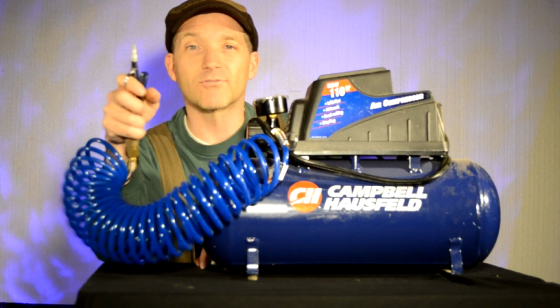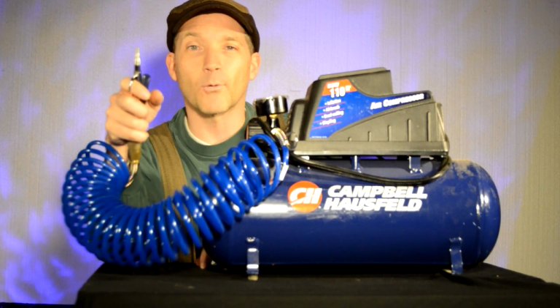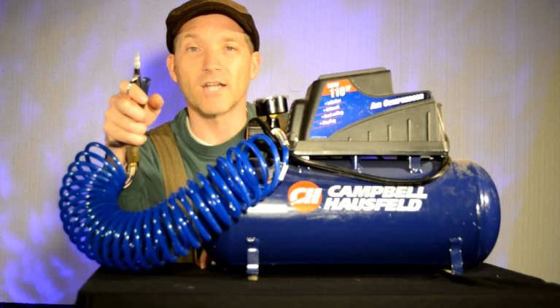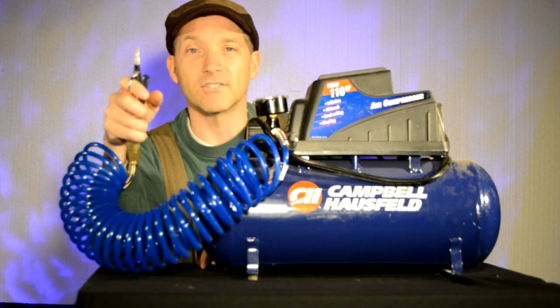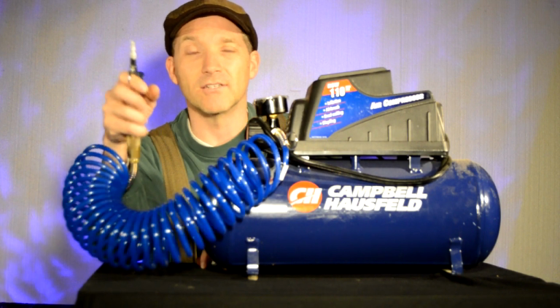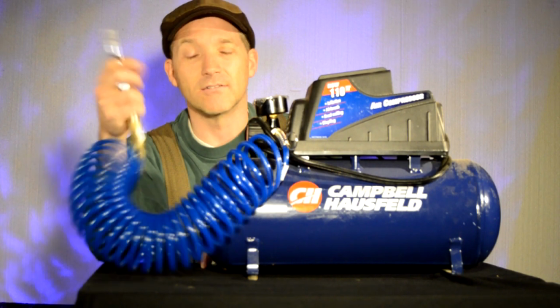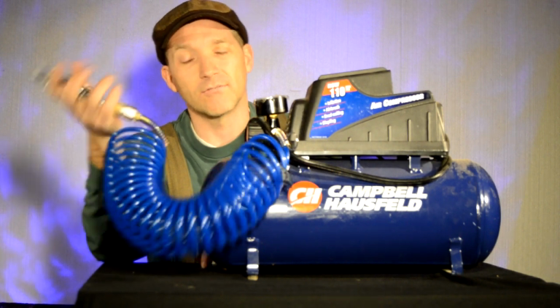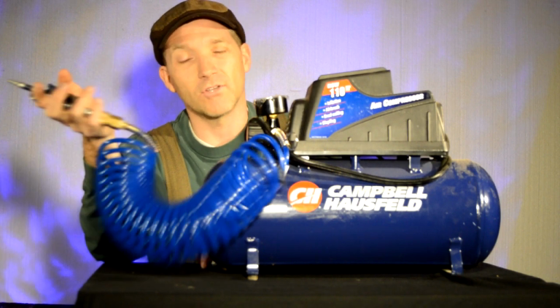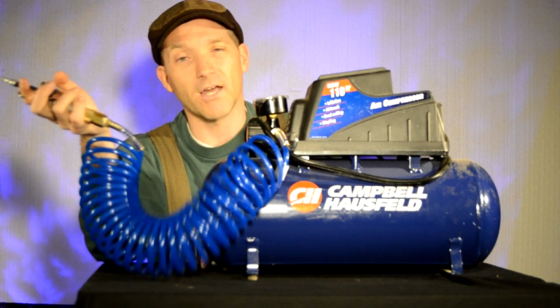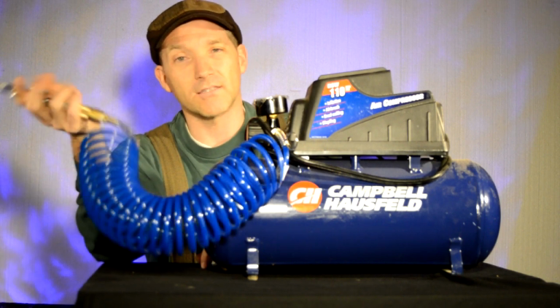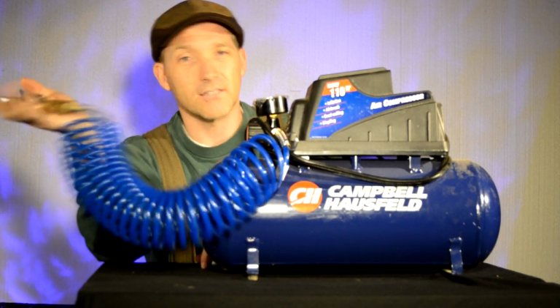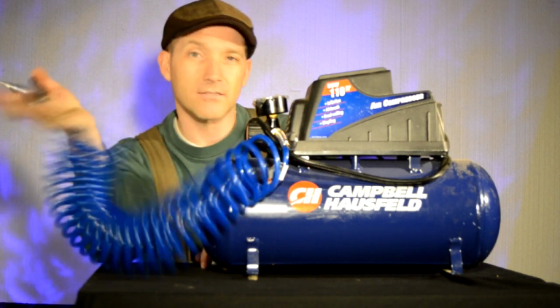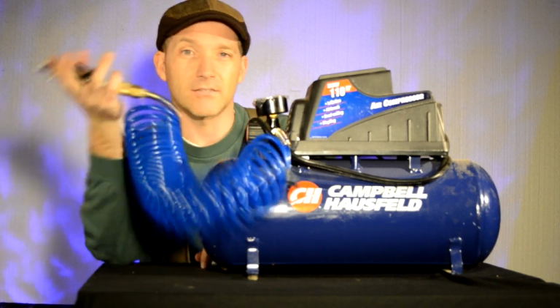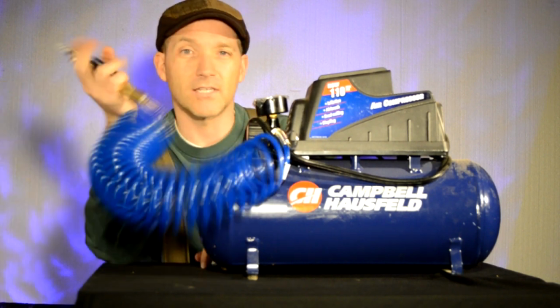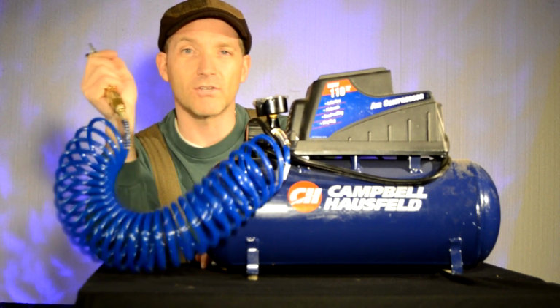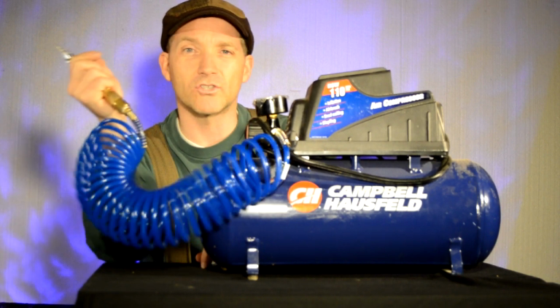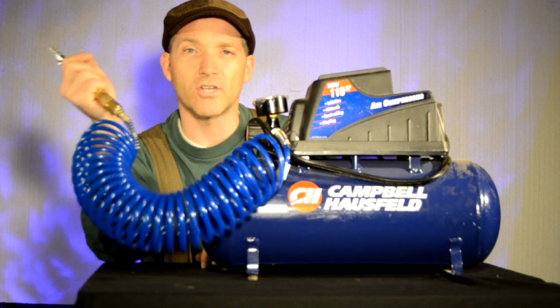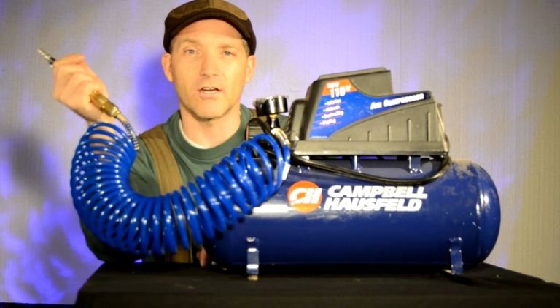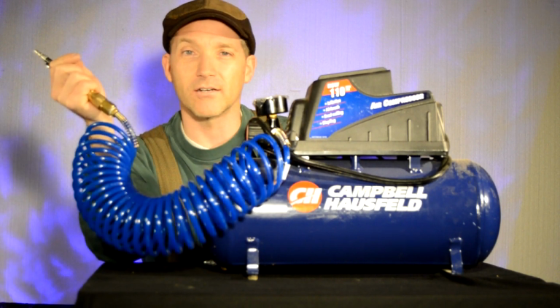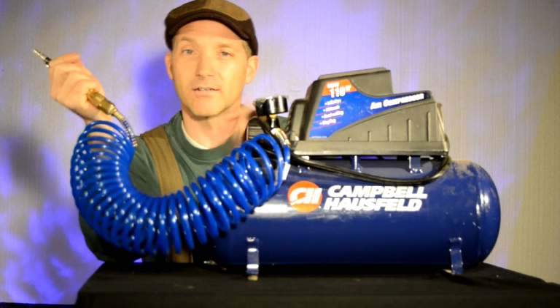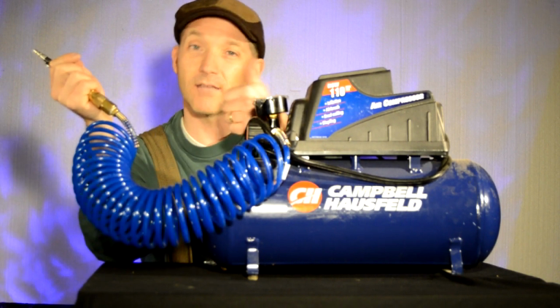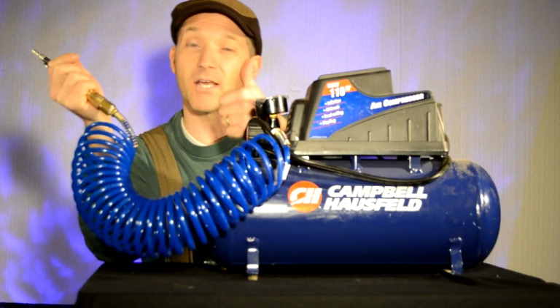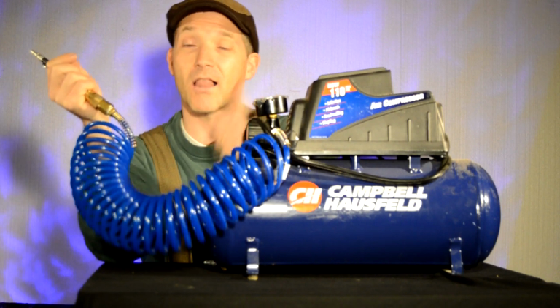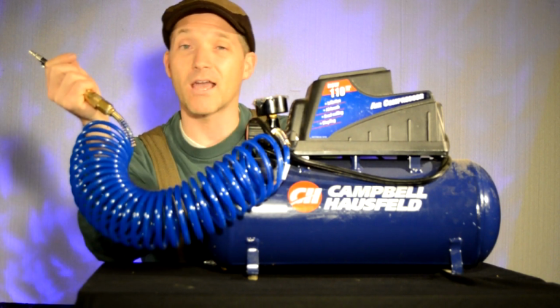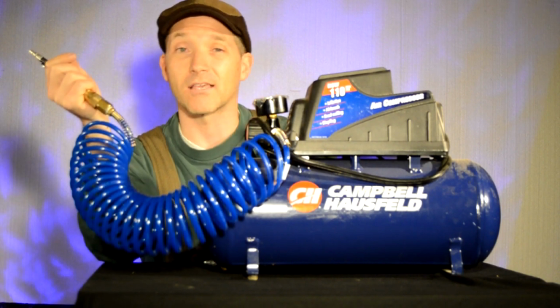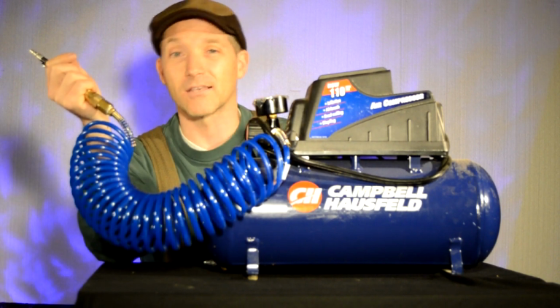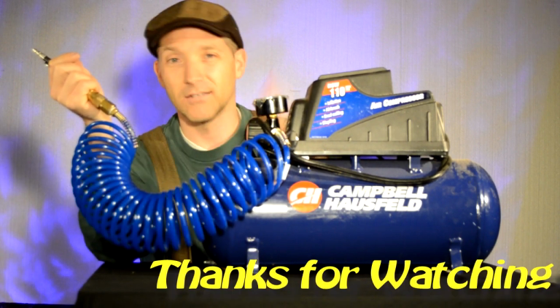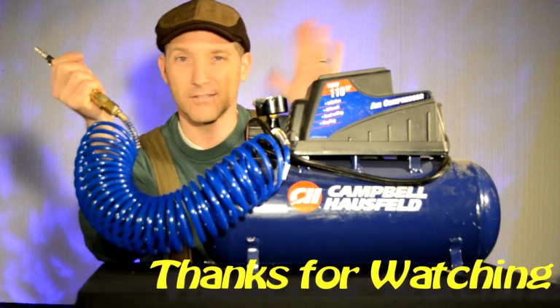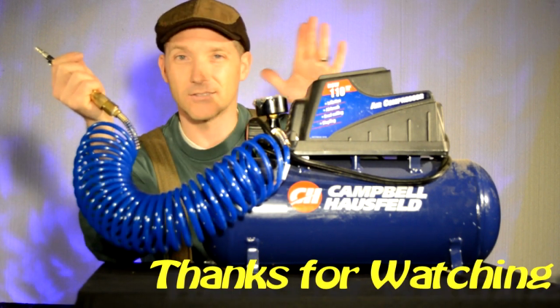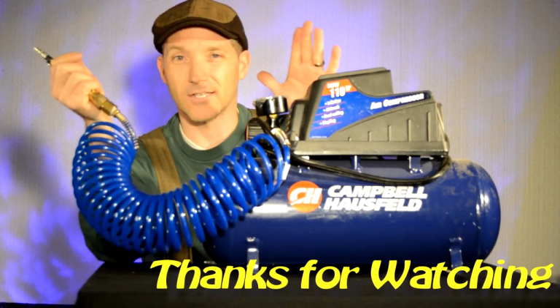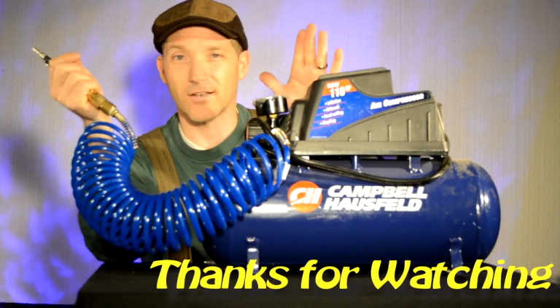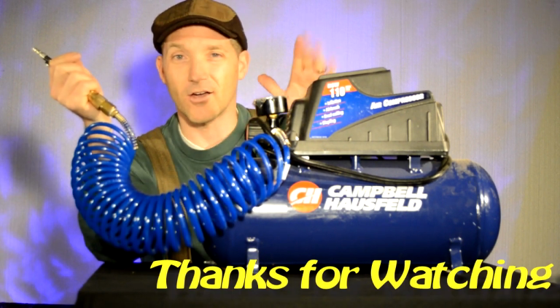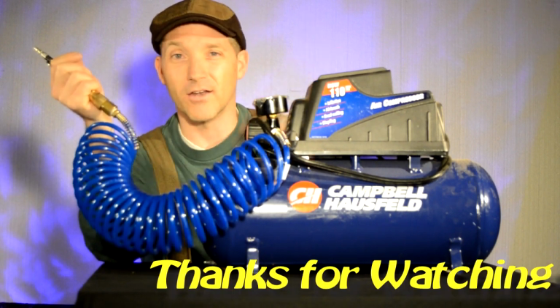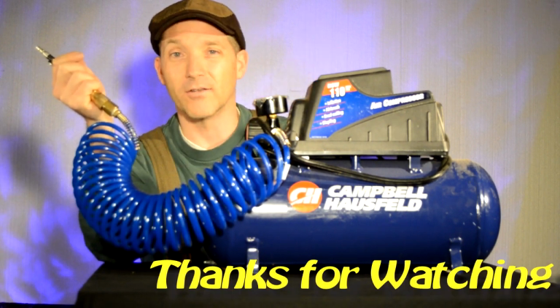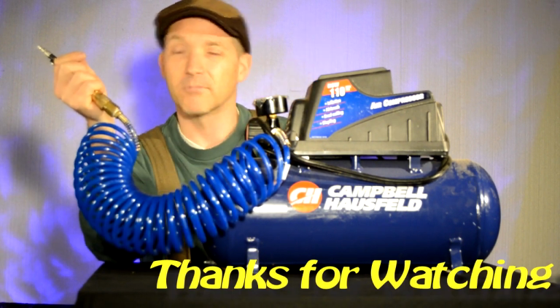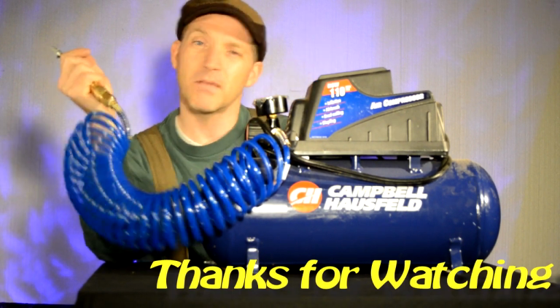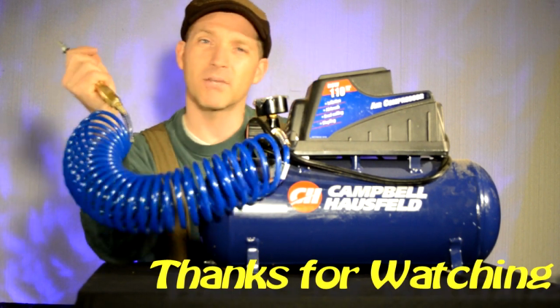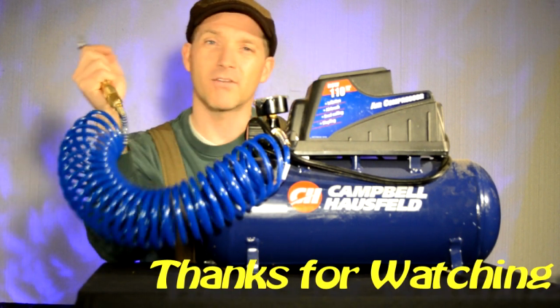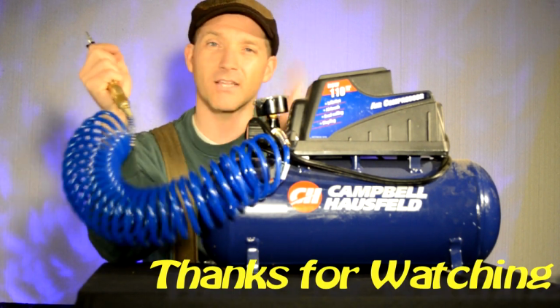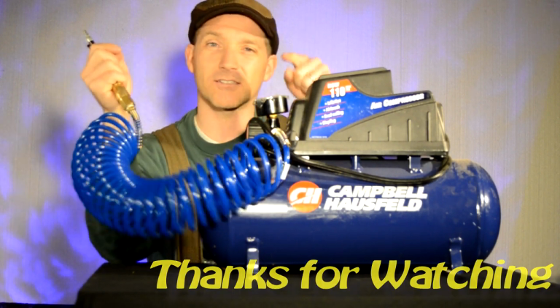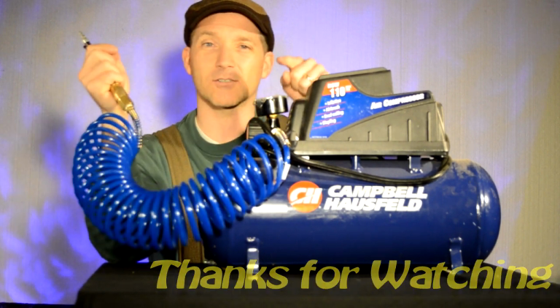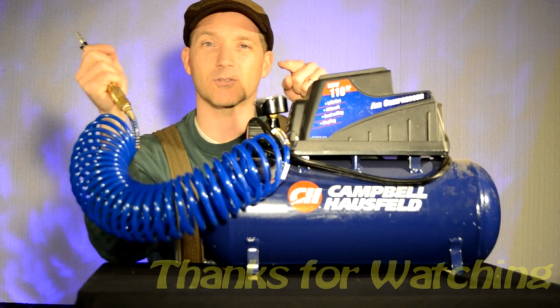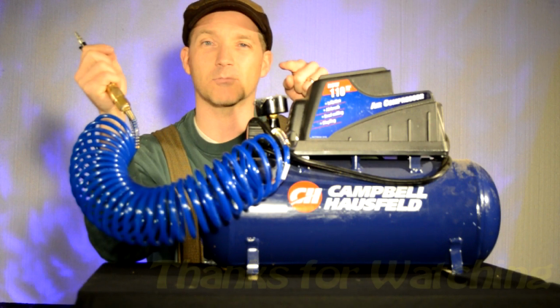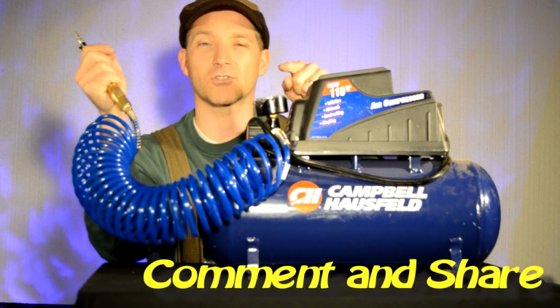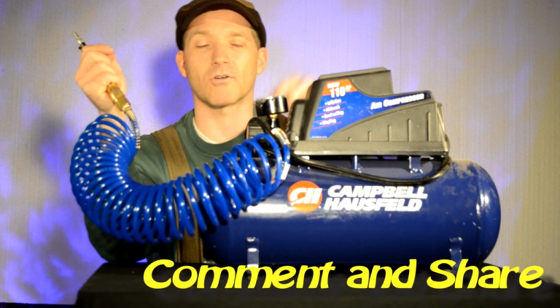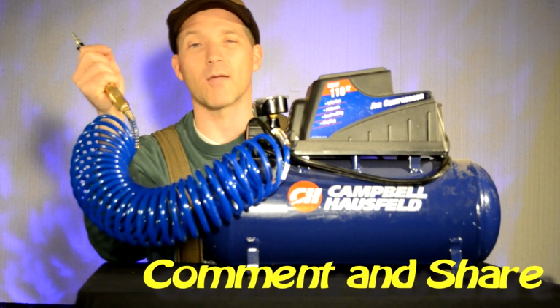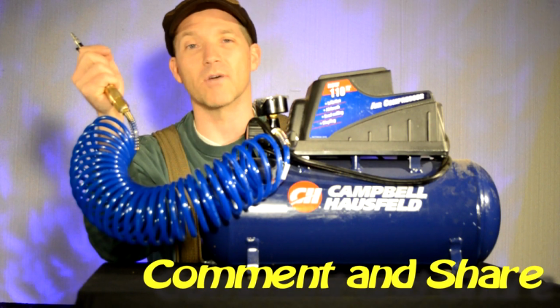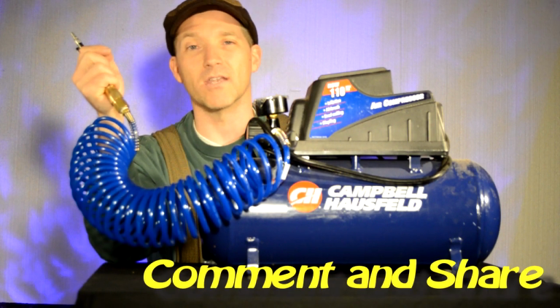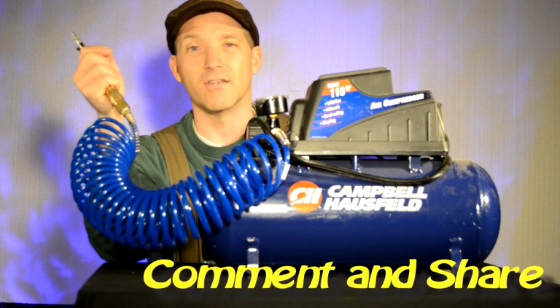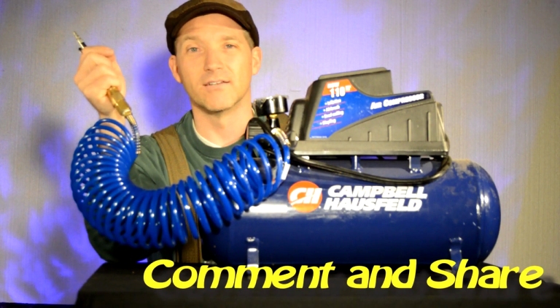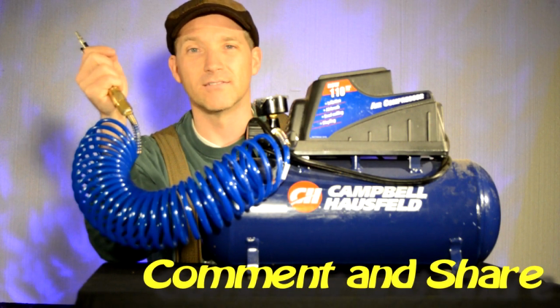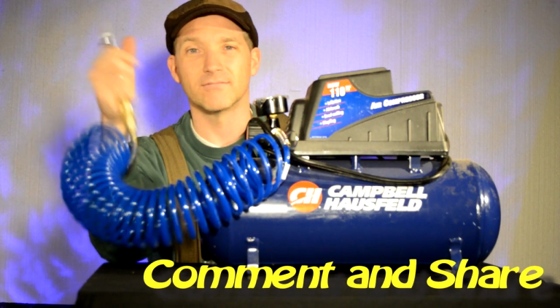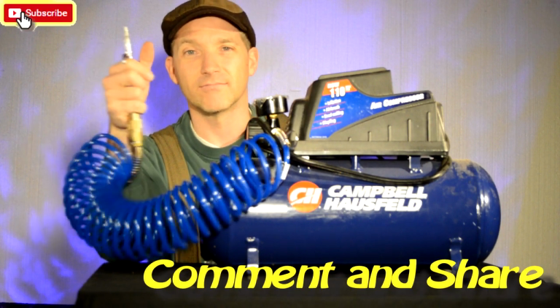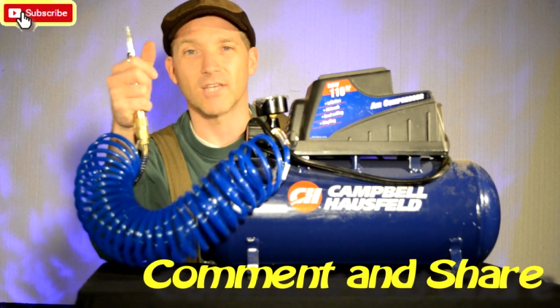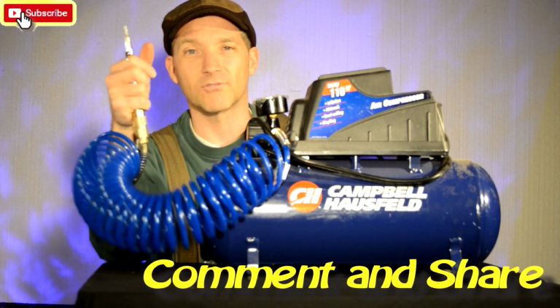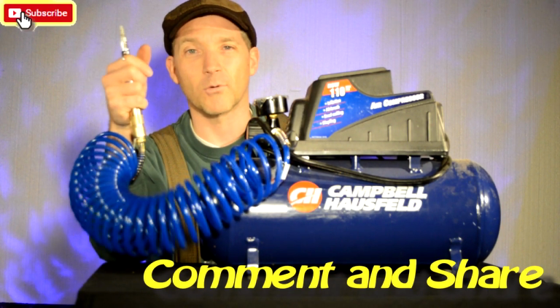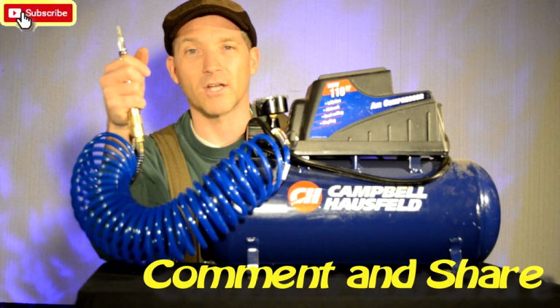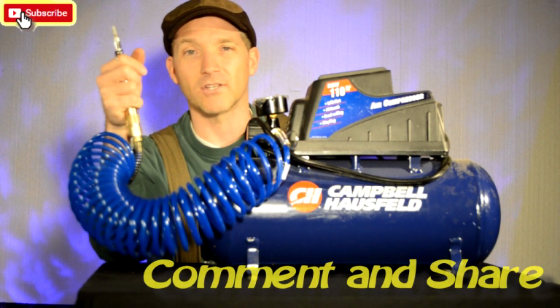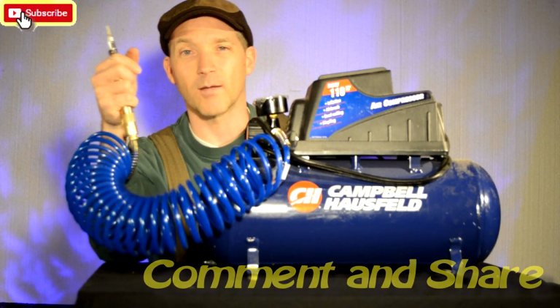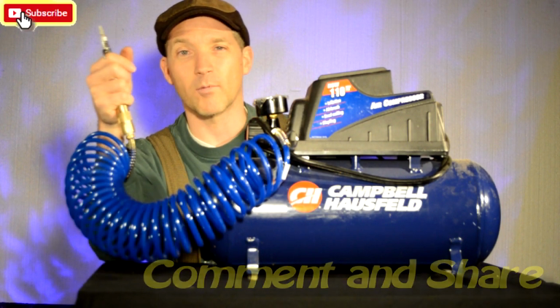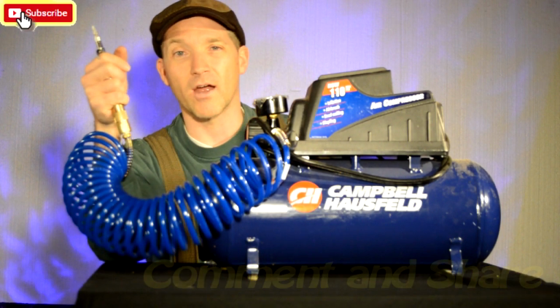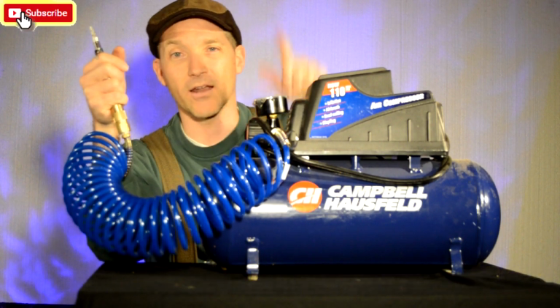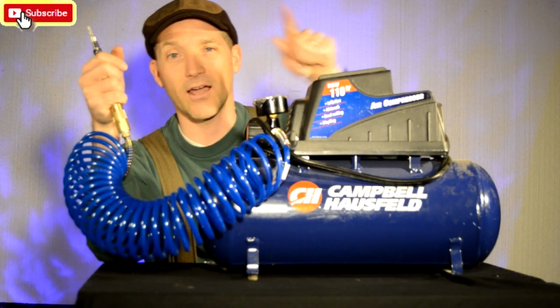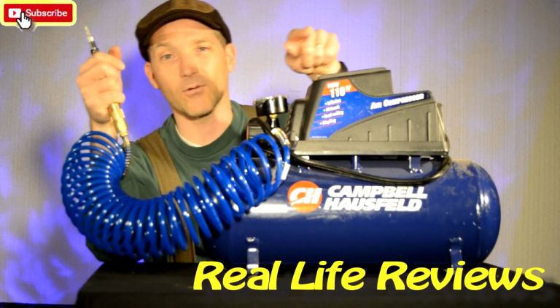Thanks for watching. If you like this, give it a share, give me a like, send it on. Maybe hit that subscribe button. Thanks for watching — I'm Brian, out.